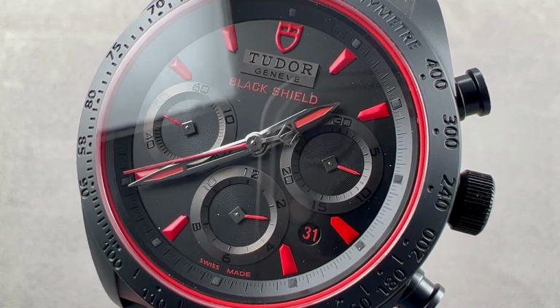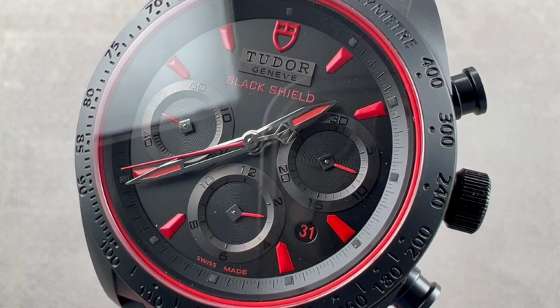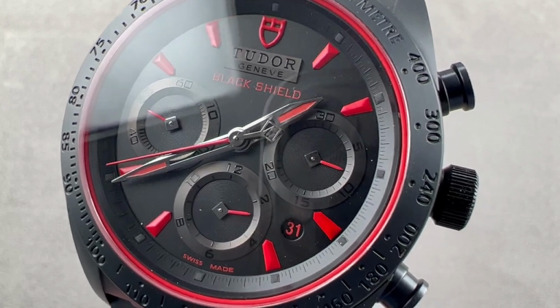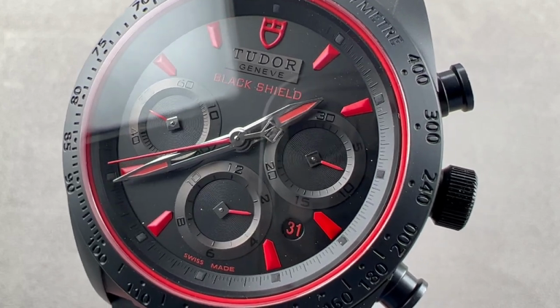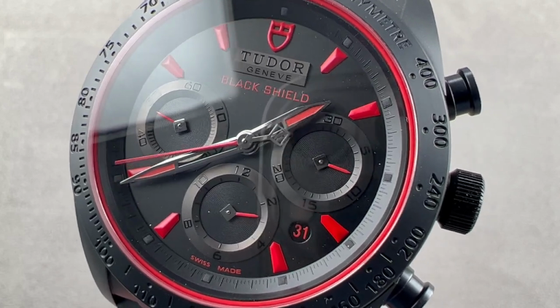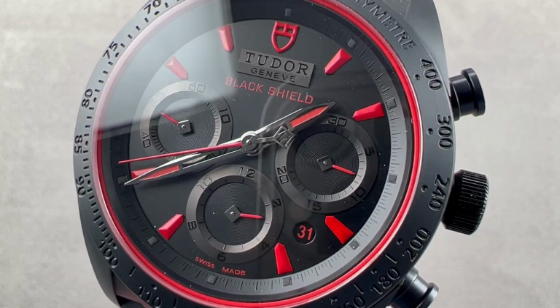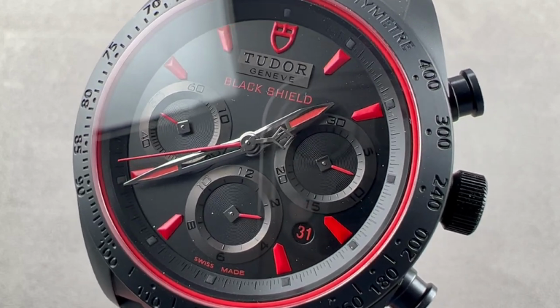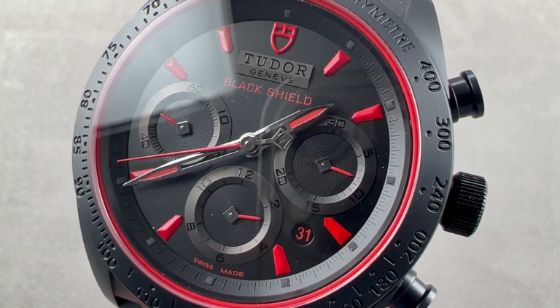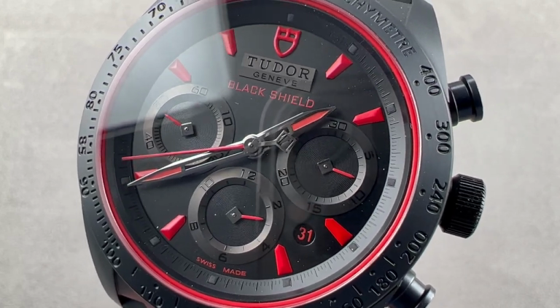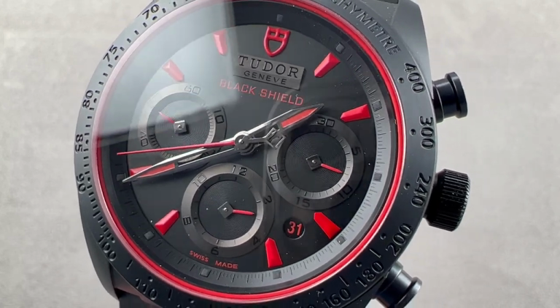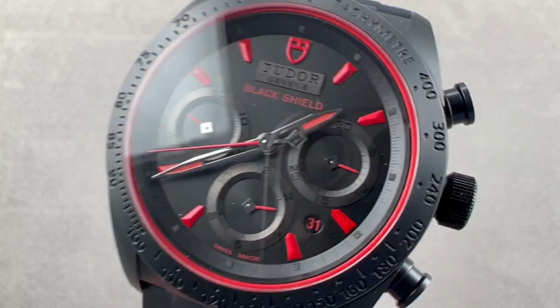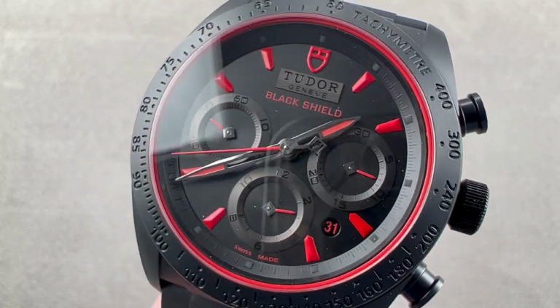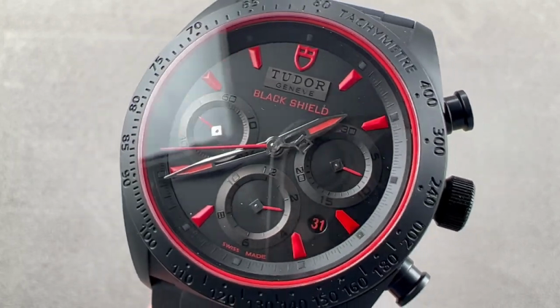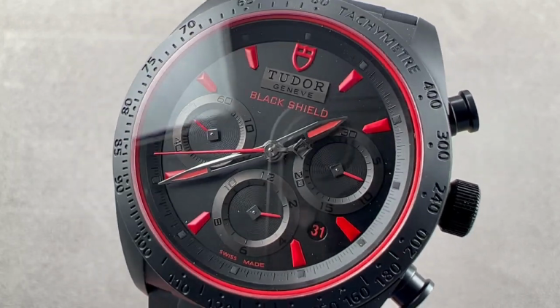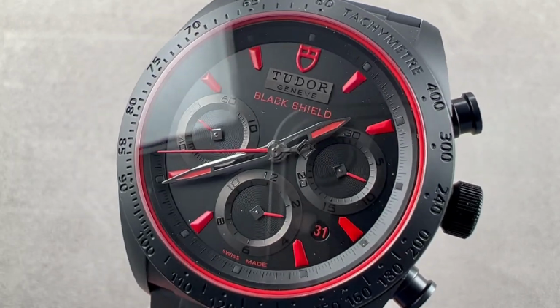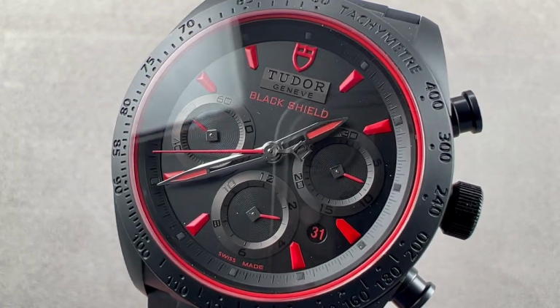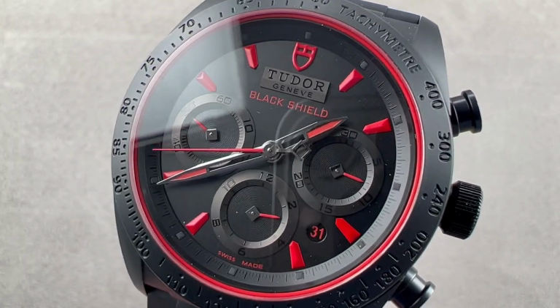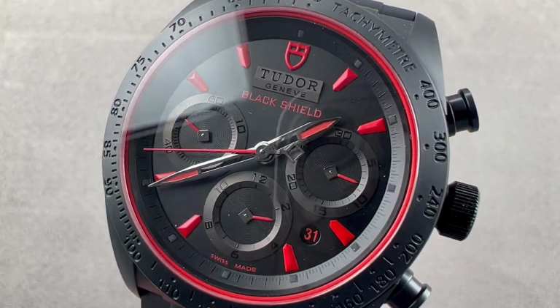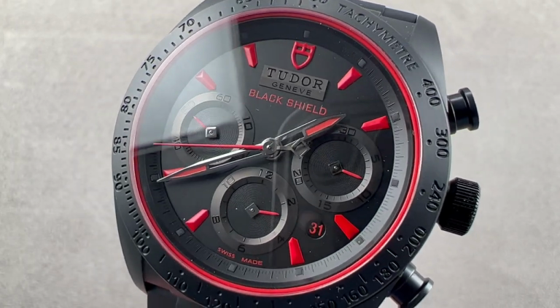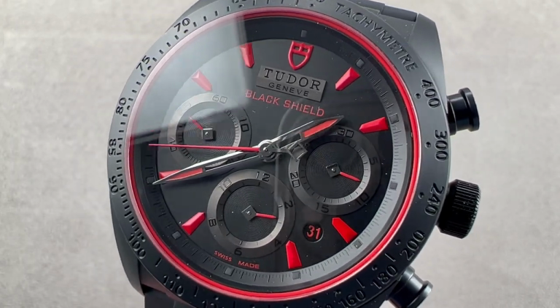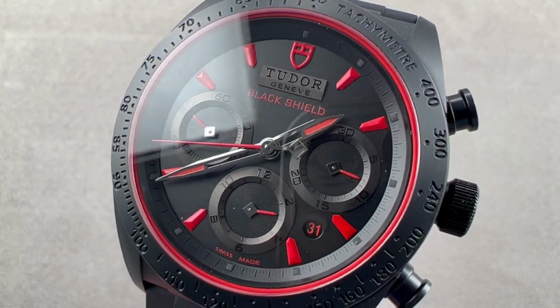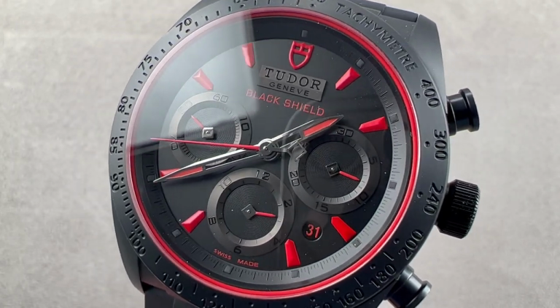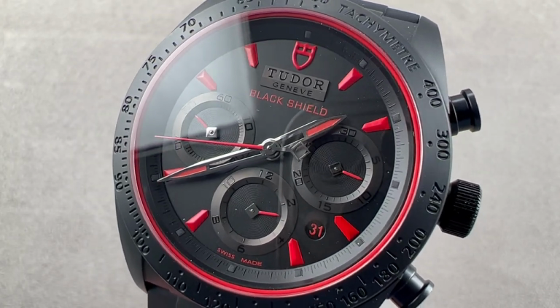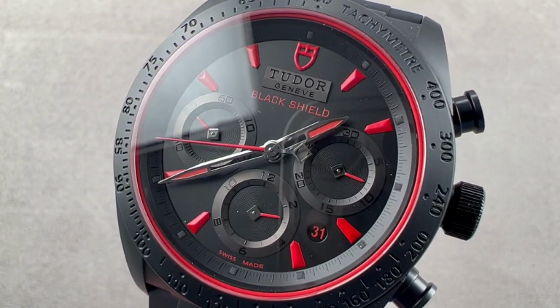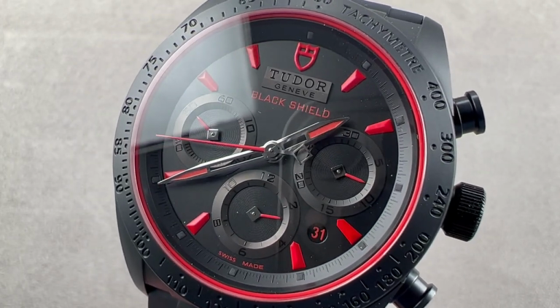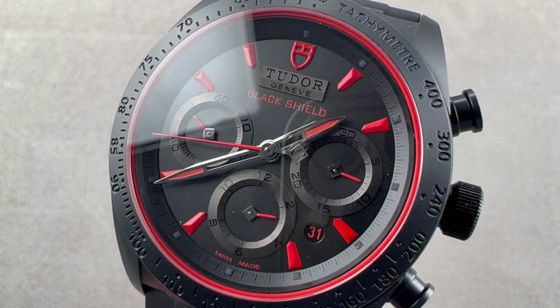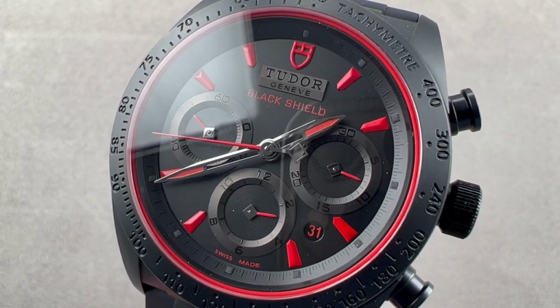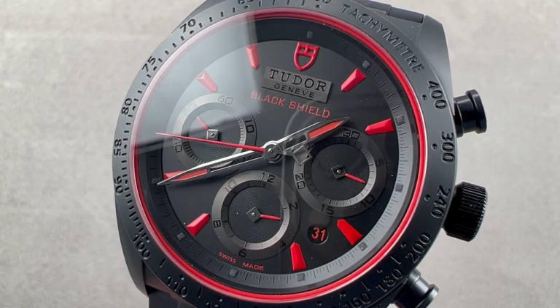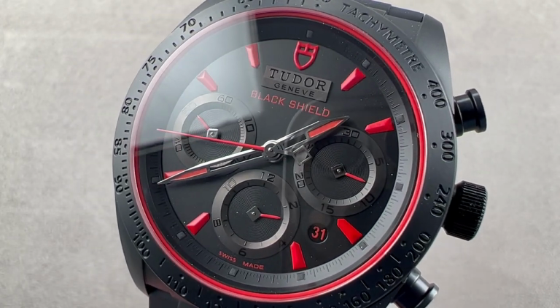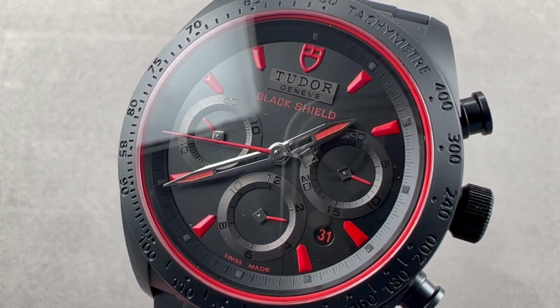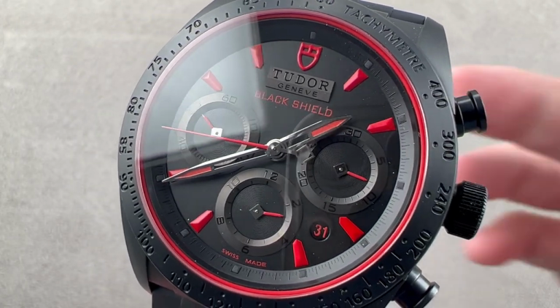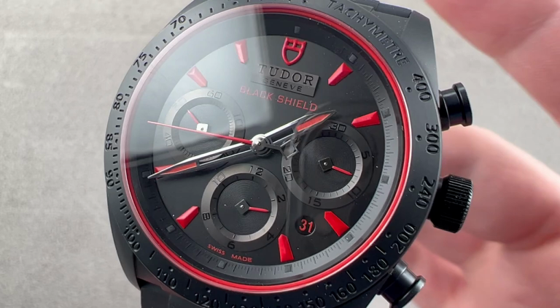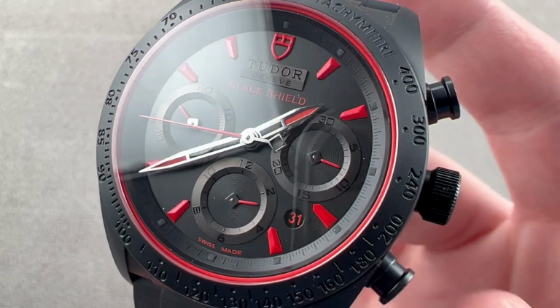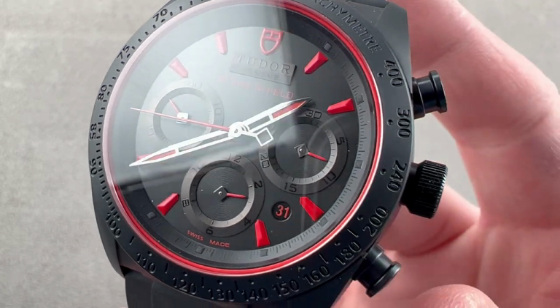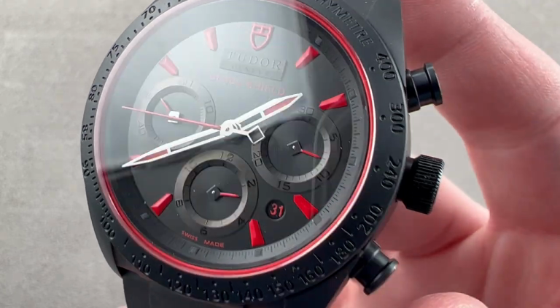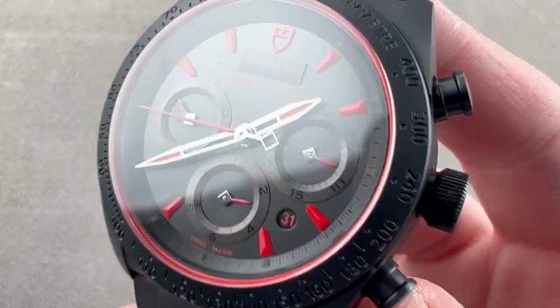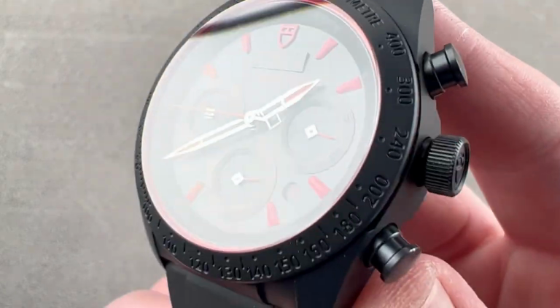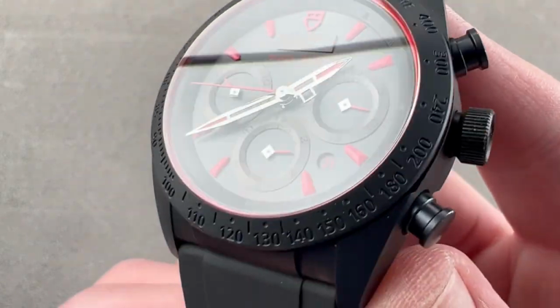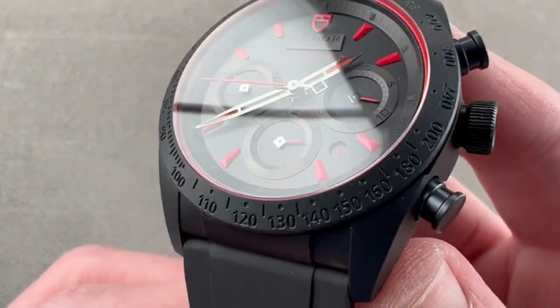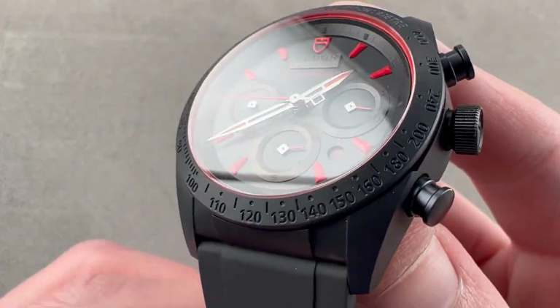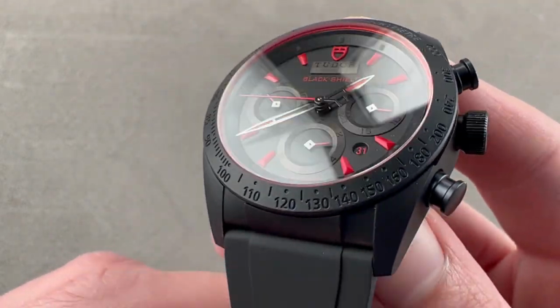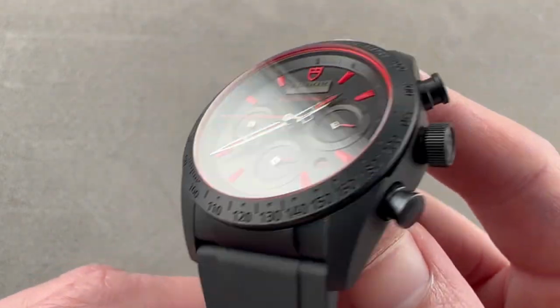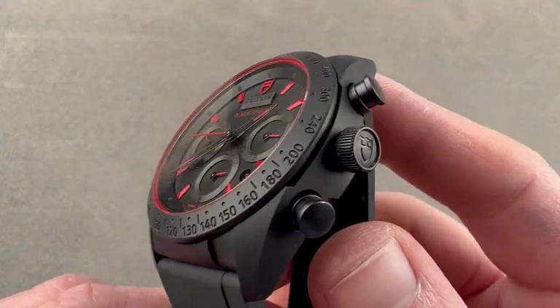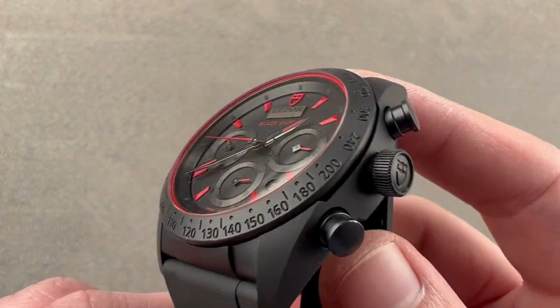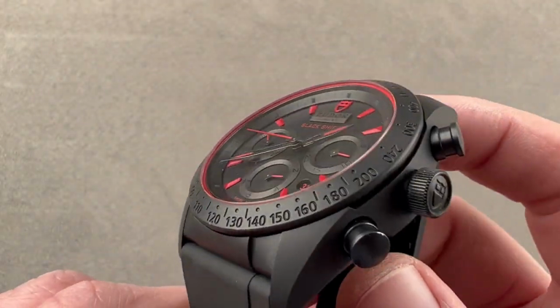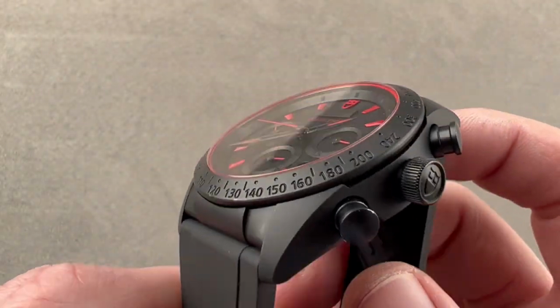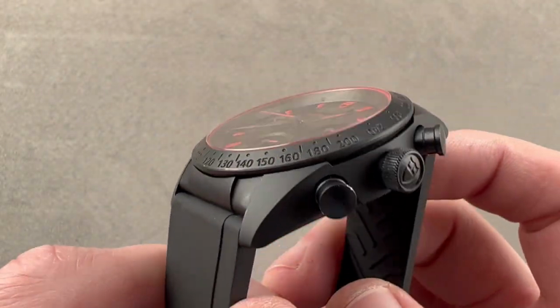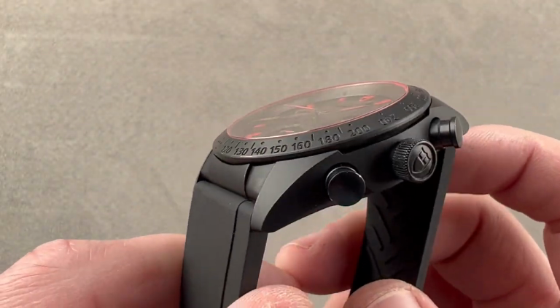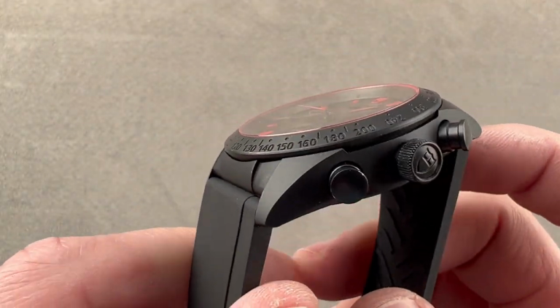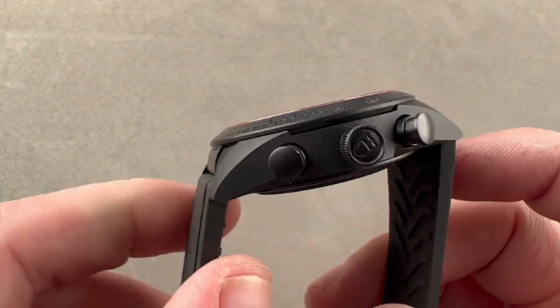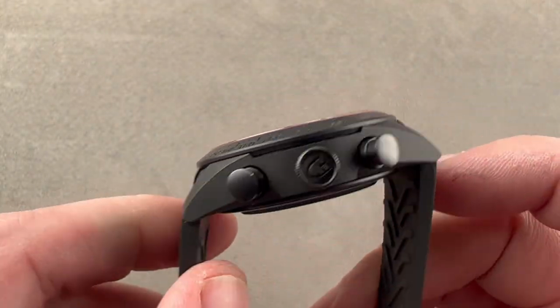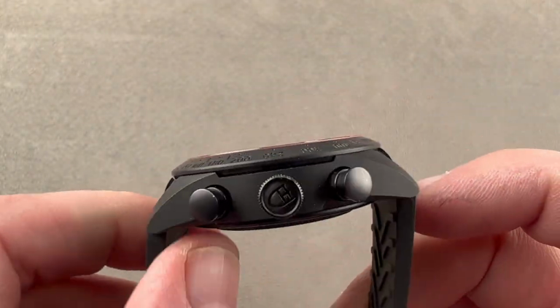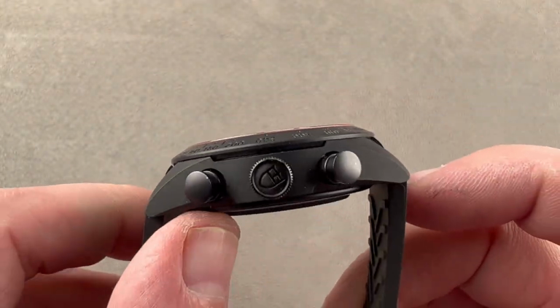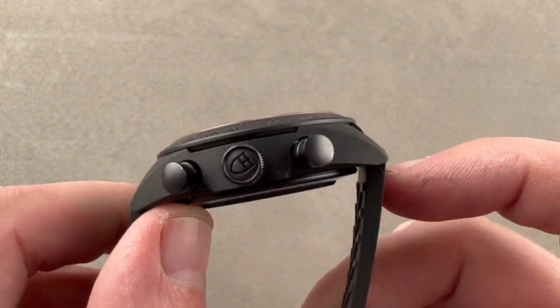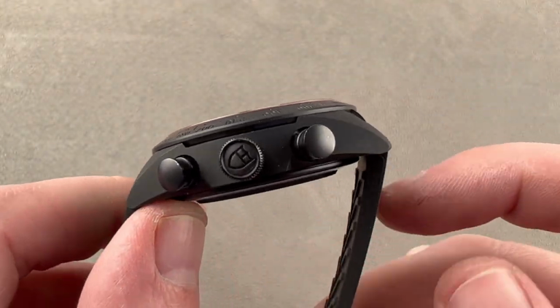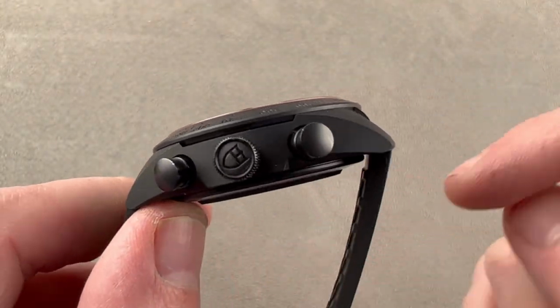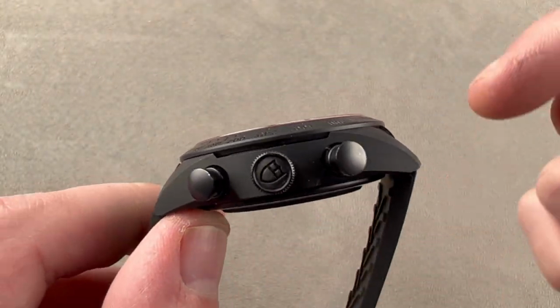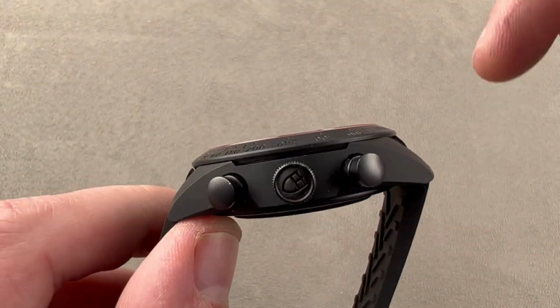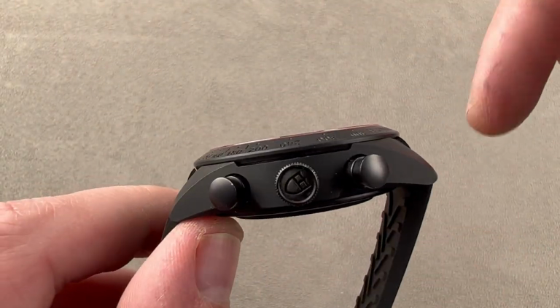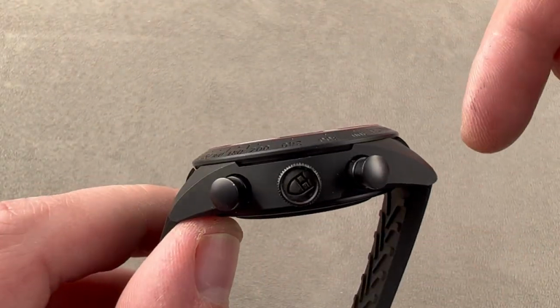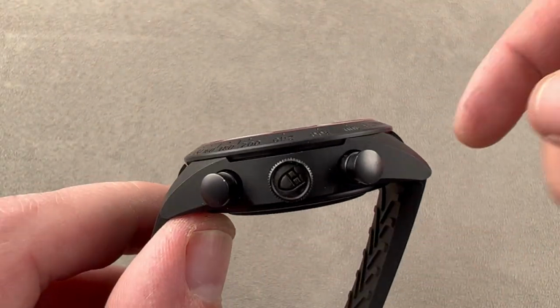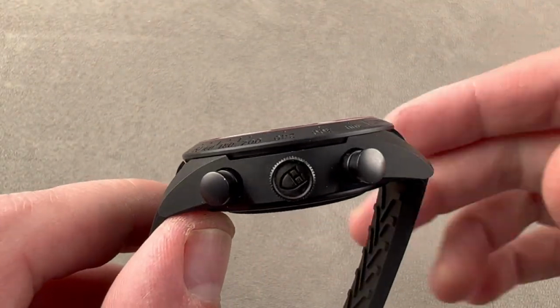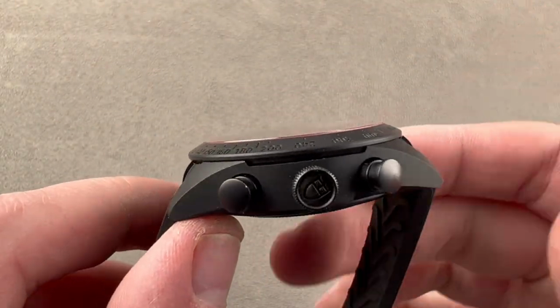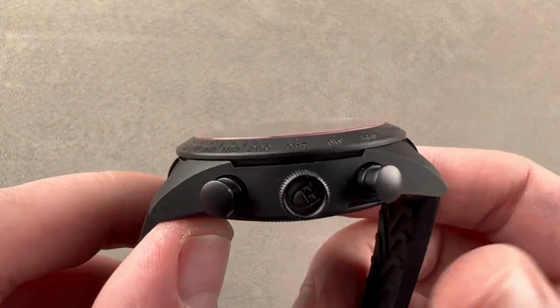Hi, I'm Tim. Welcome to Watchbox, and thanks for logging on. If you love this watch, email me at tmaso@thewatchbox.com — it's in the description below.